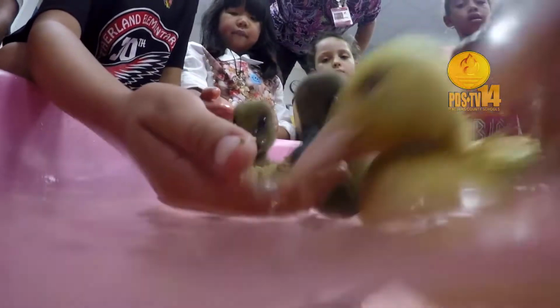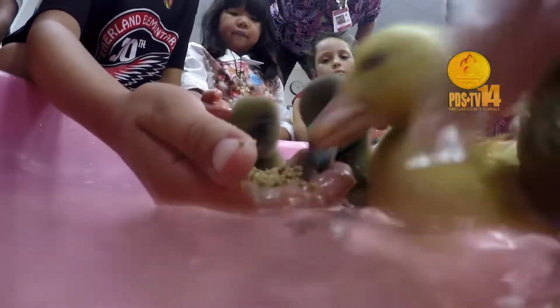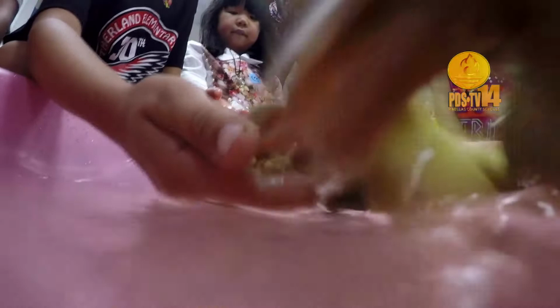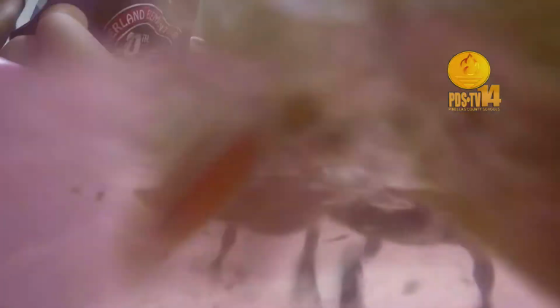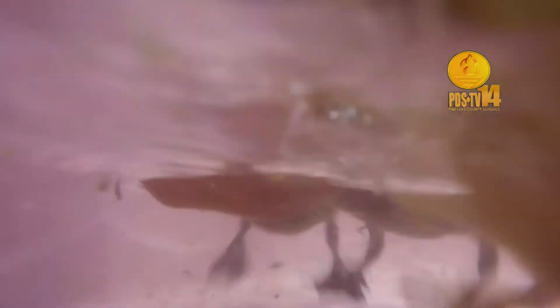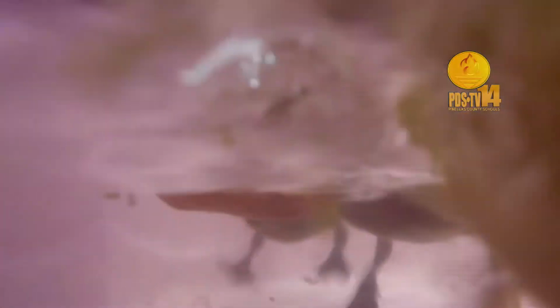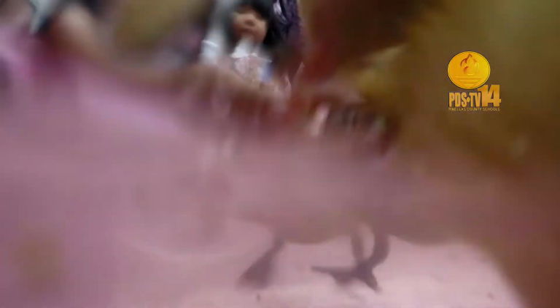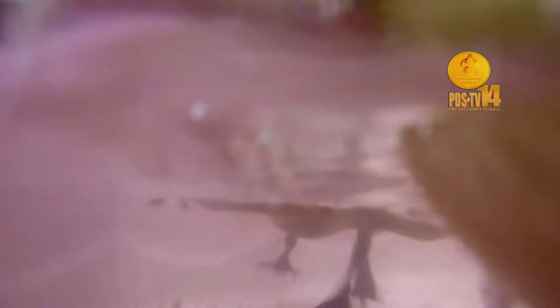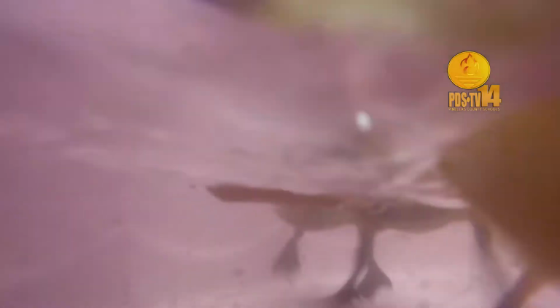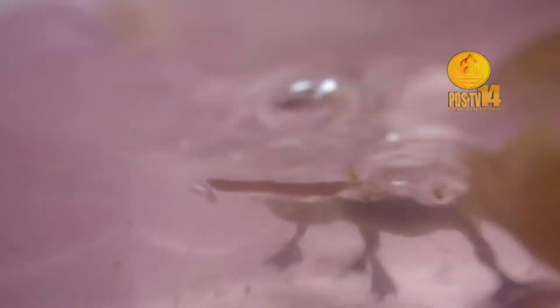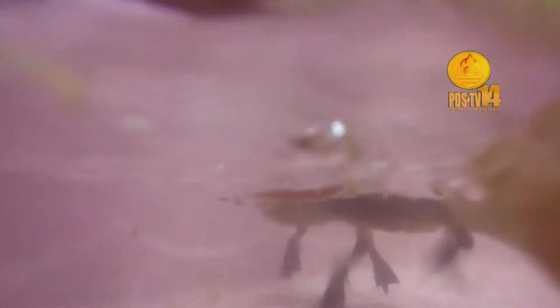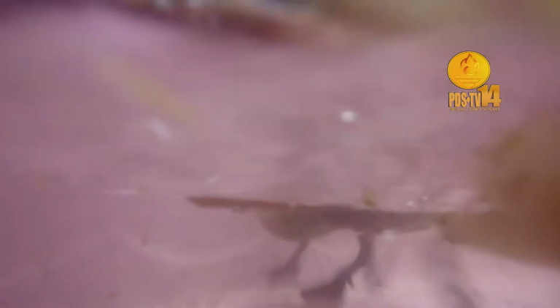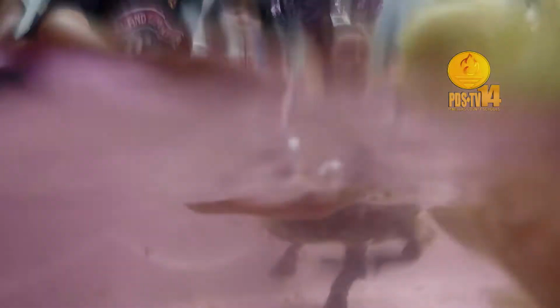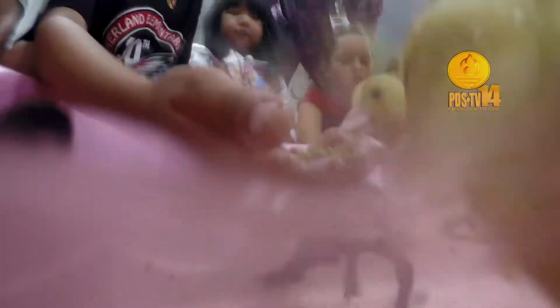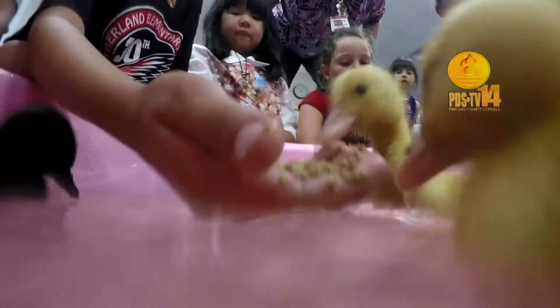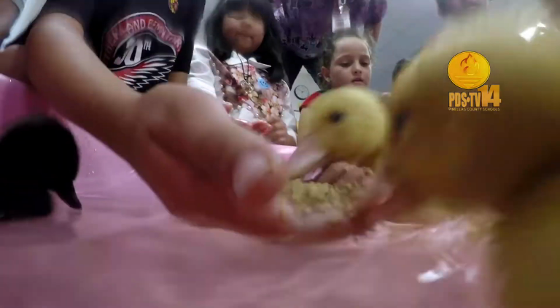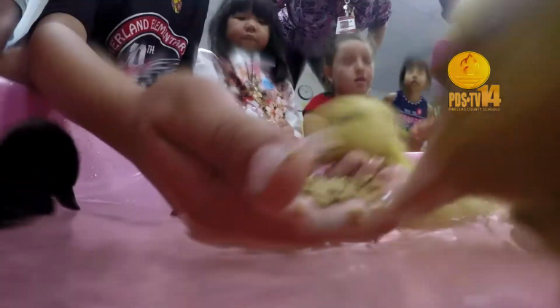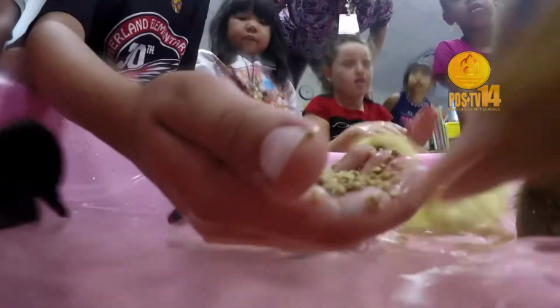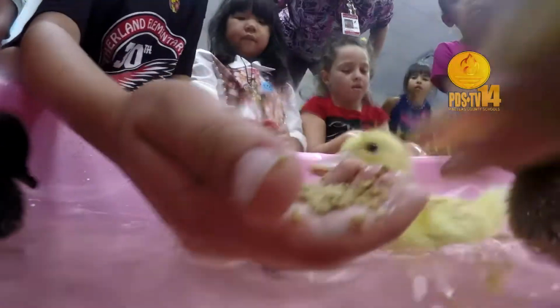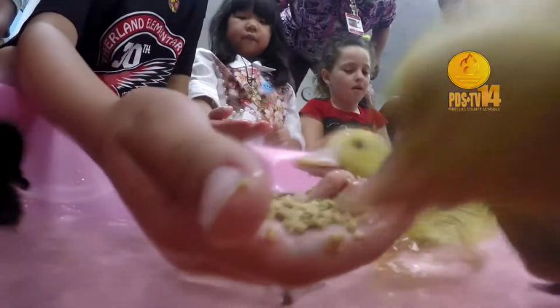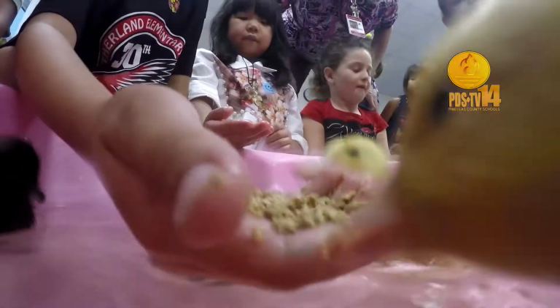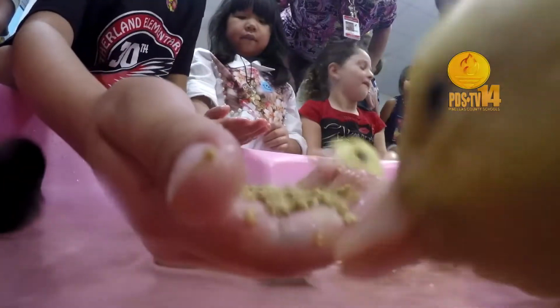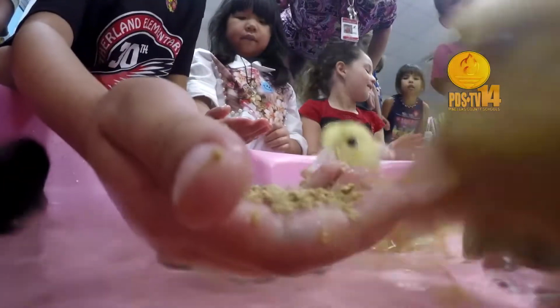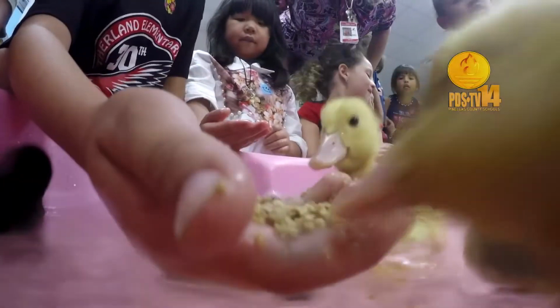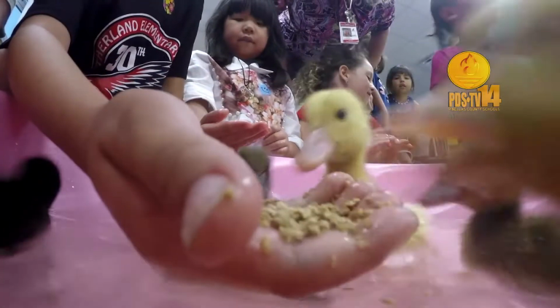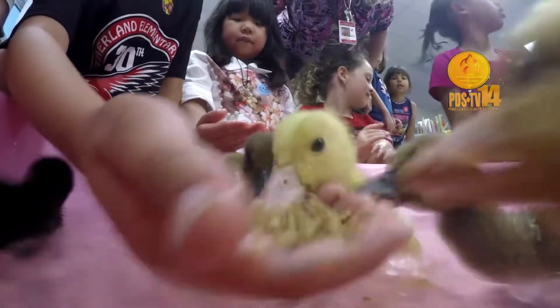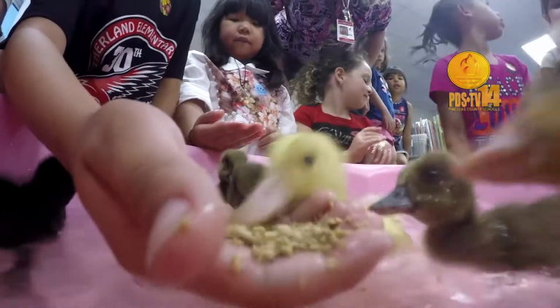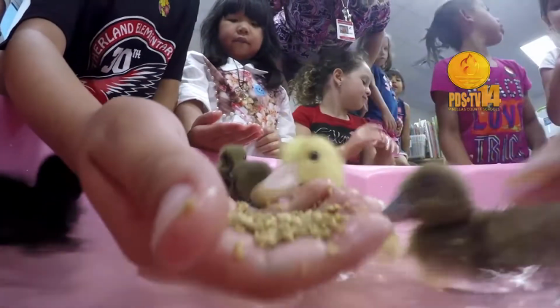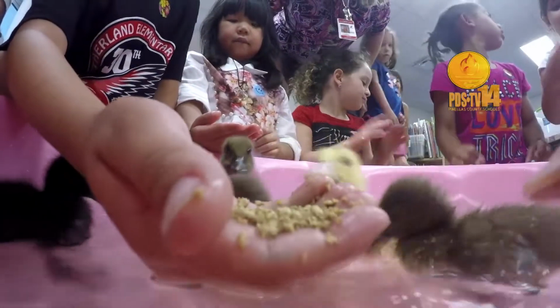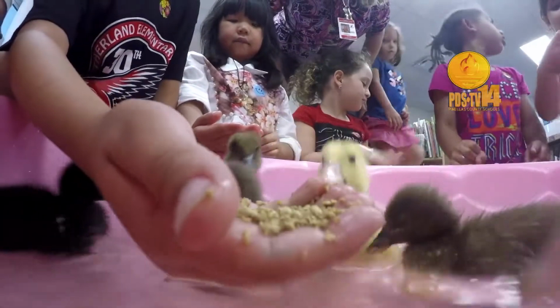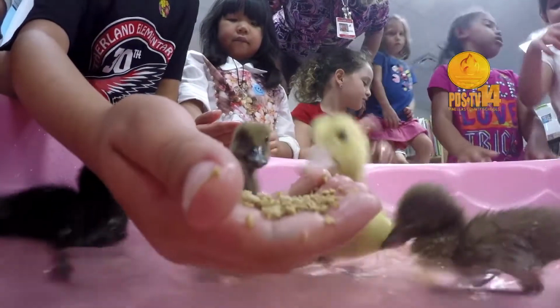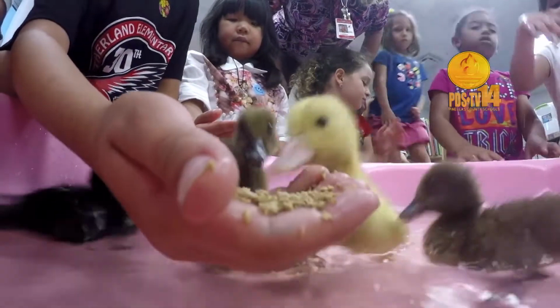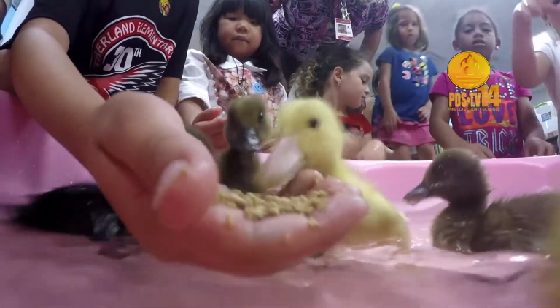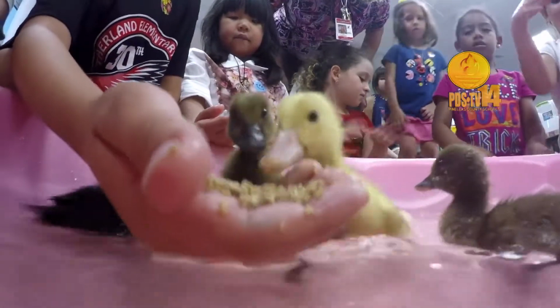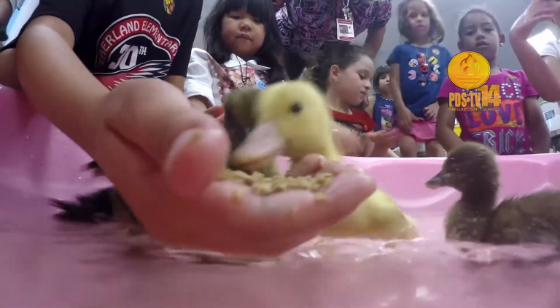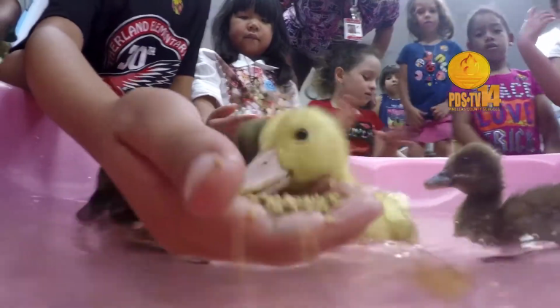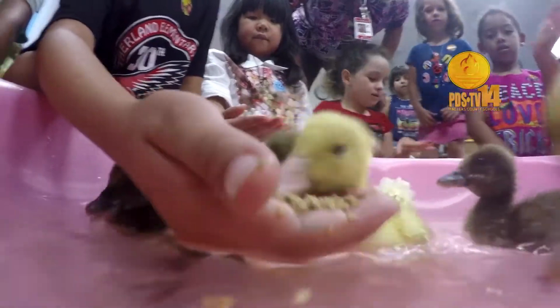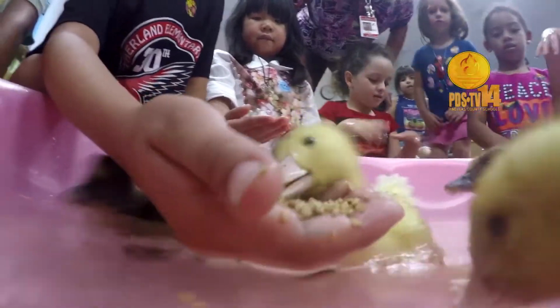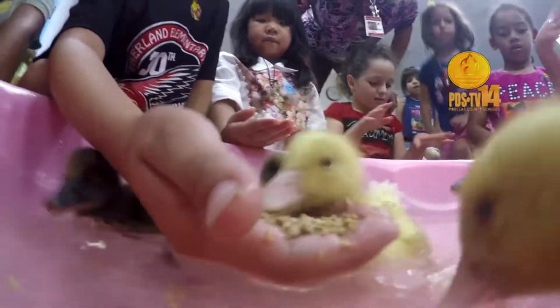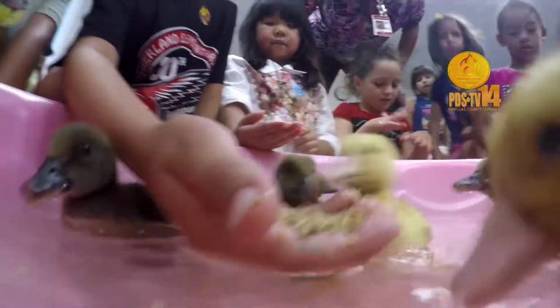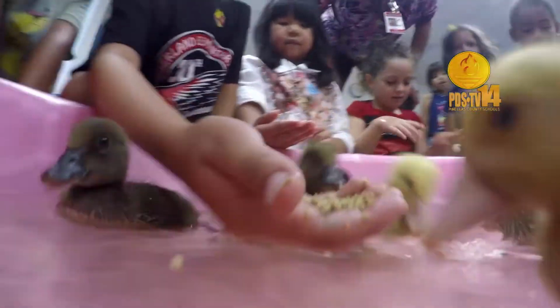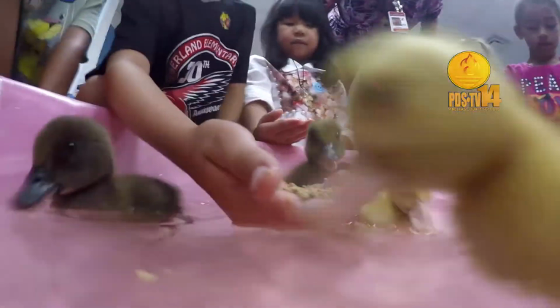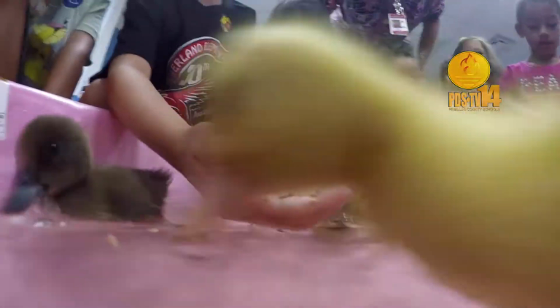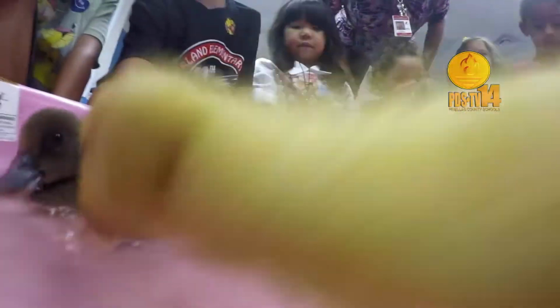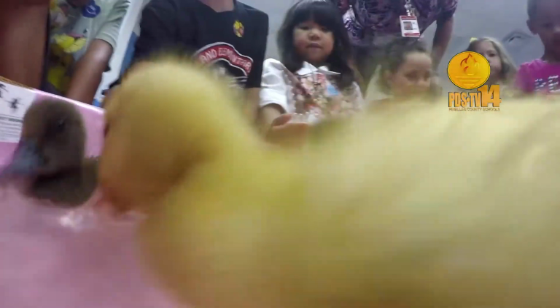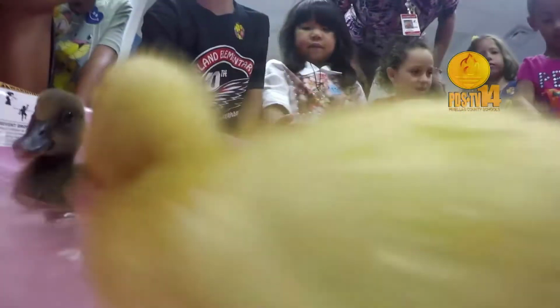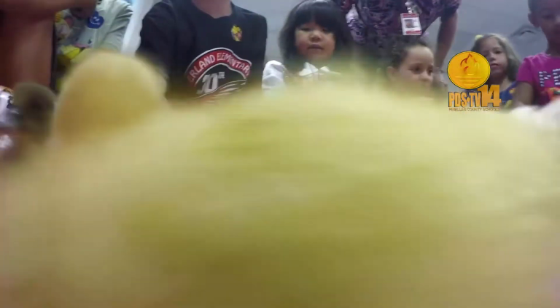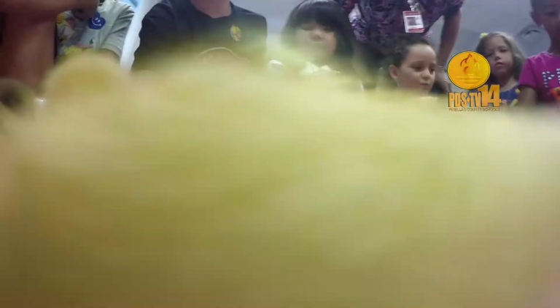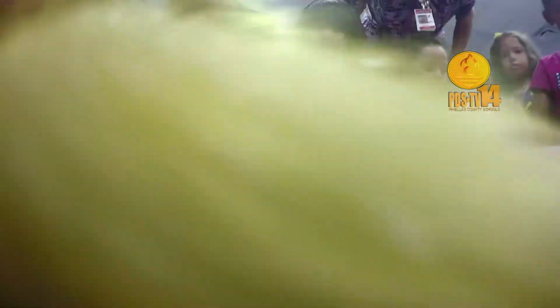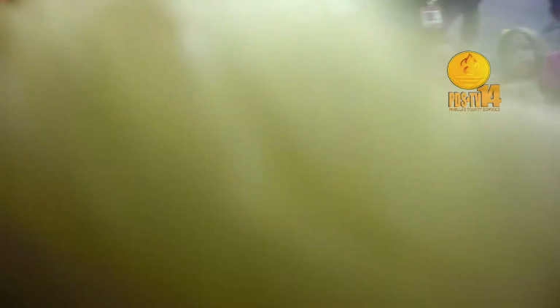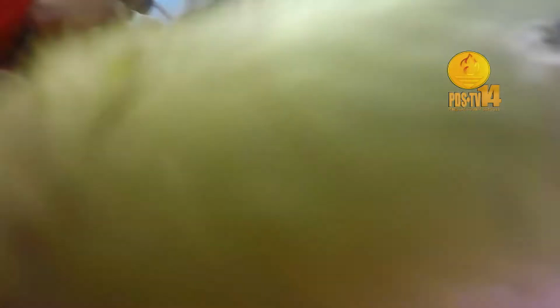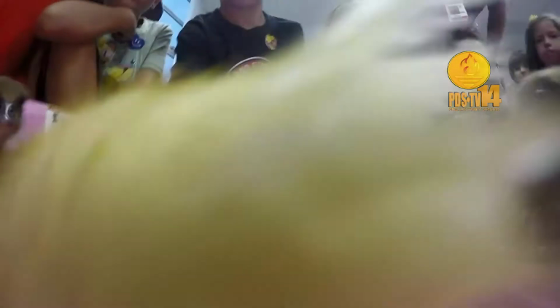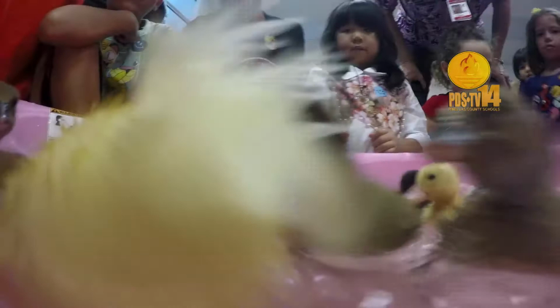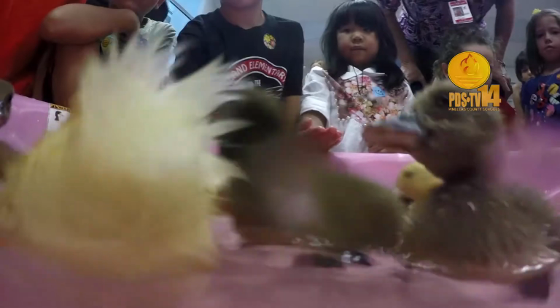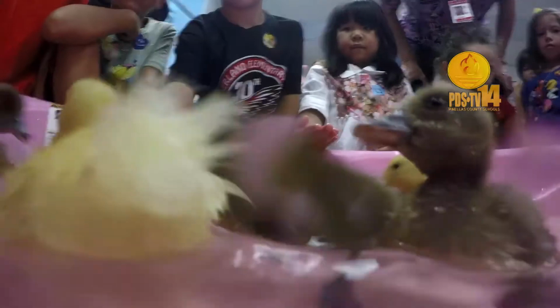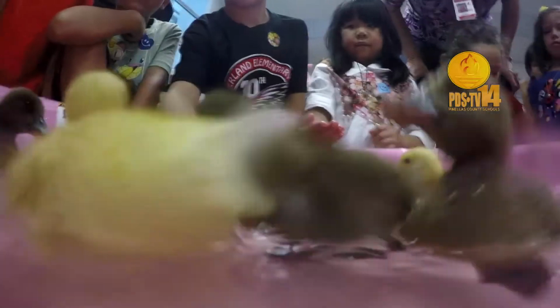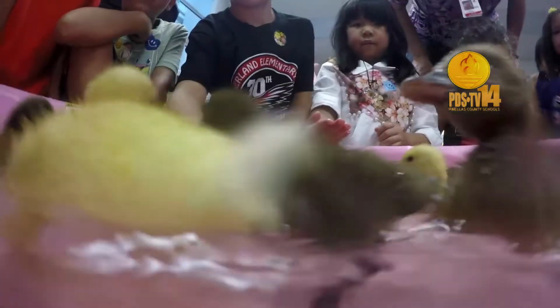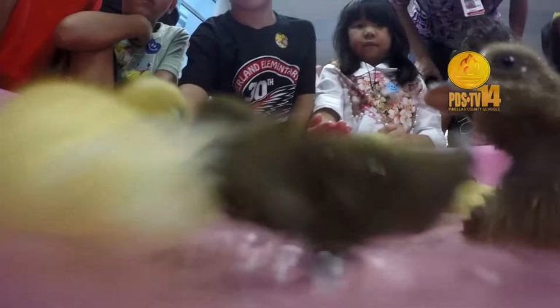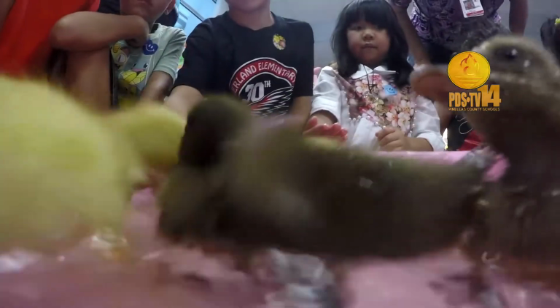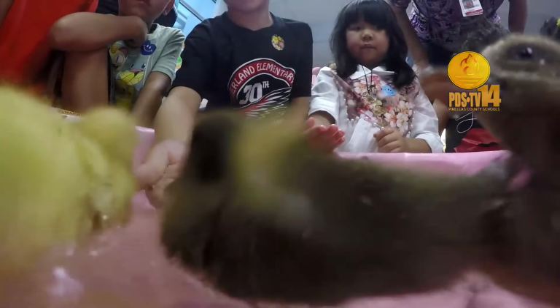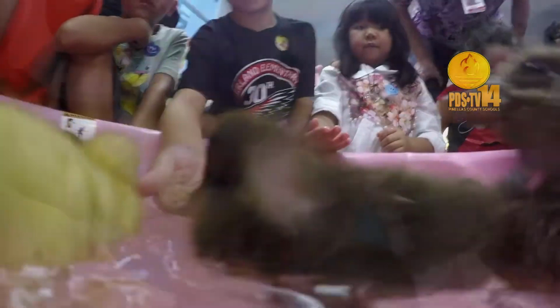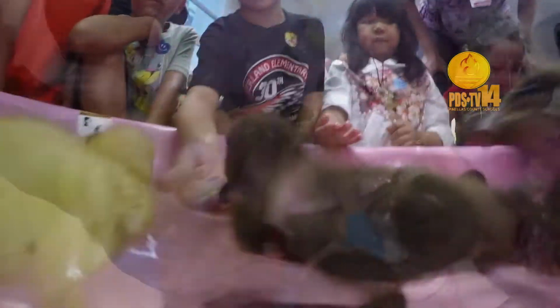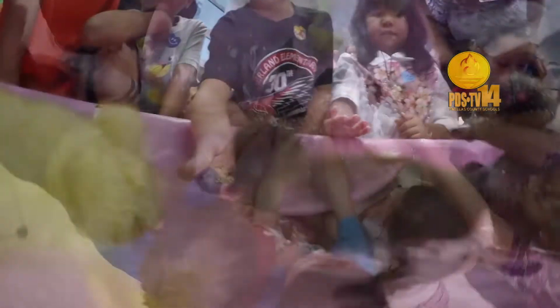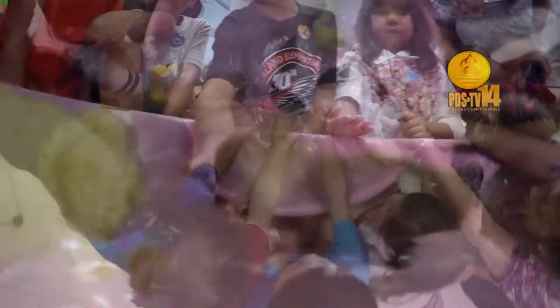They absolutely adore them. And of course the little one — they really want to take the little one home.